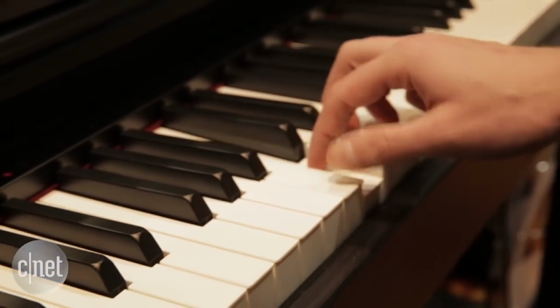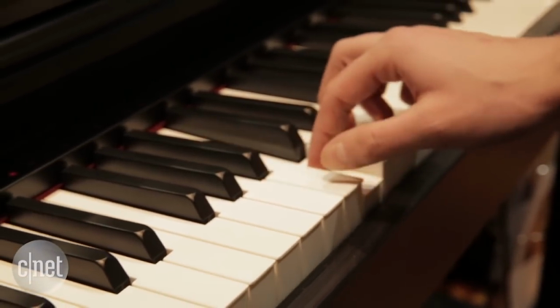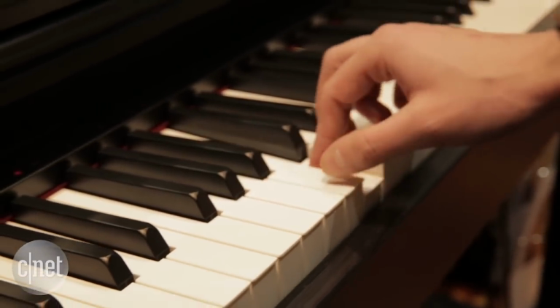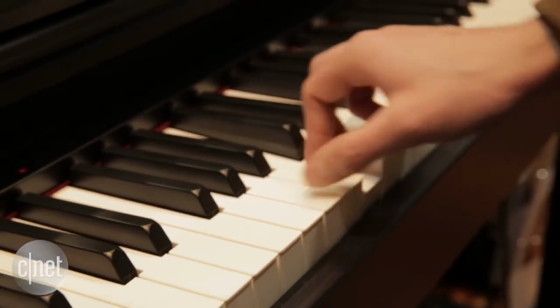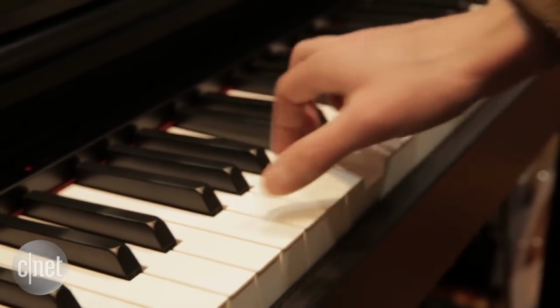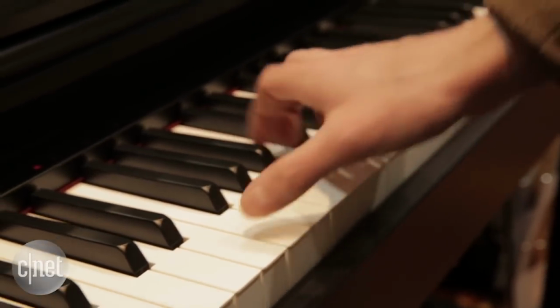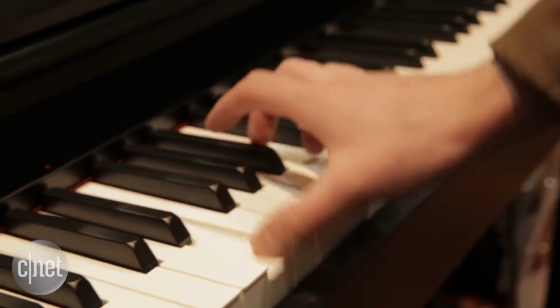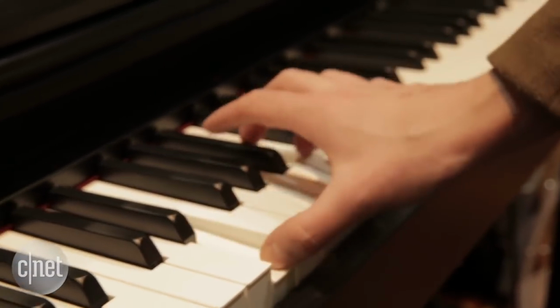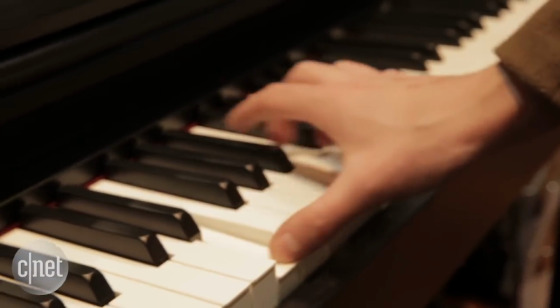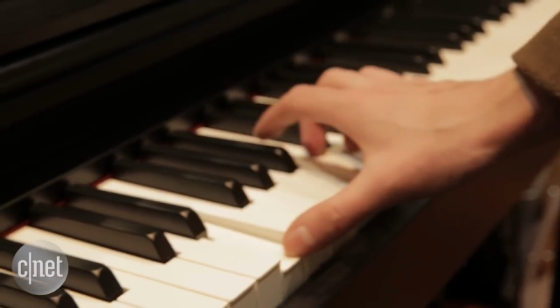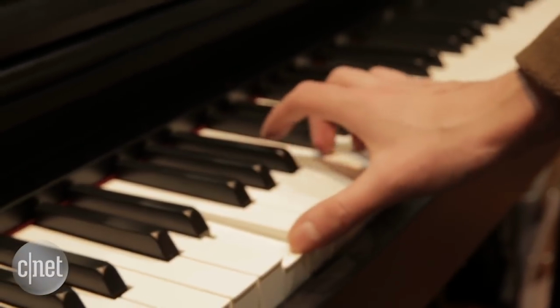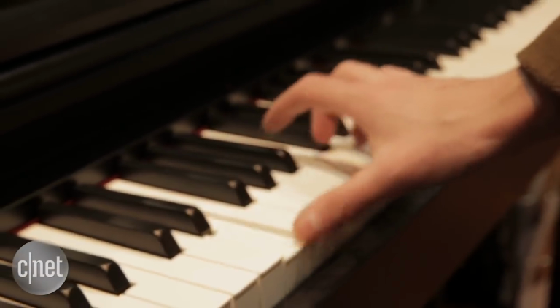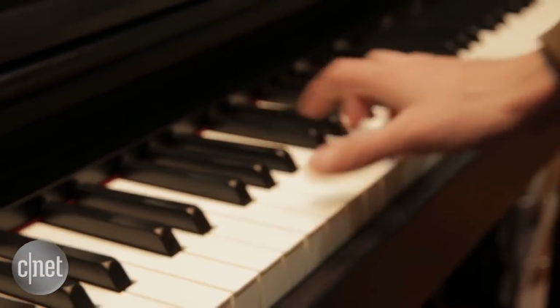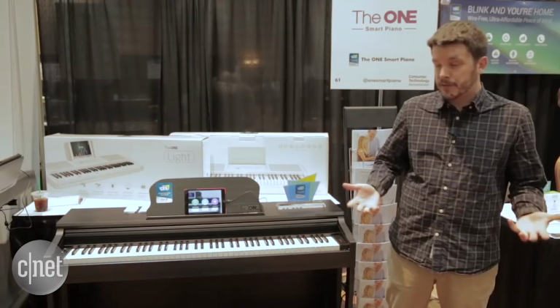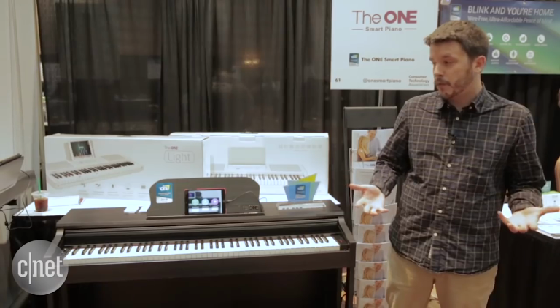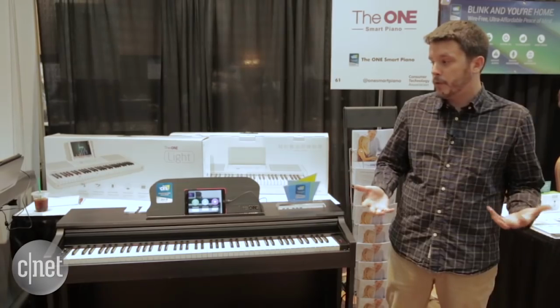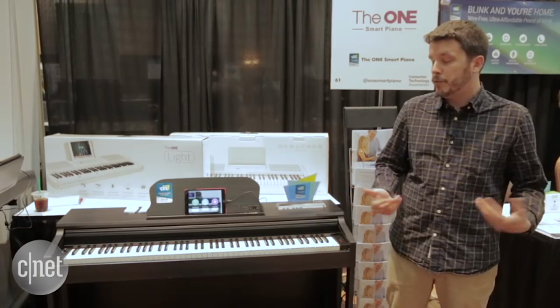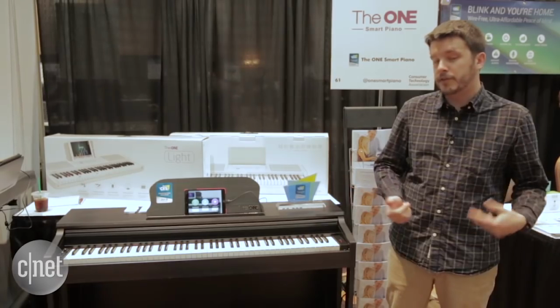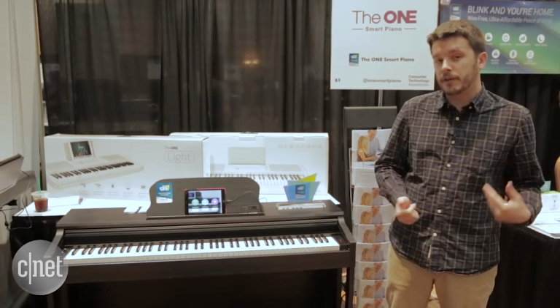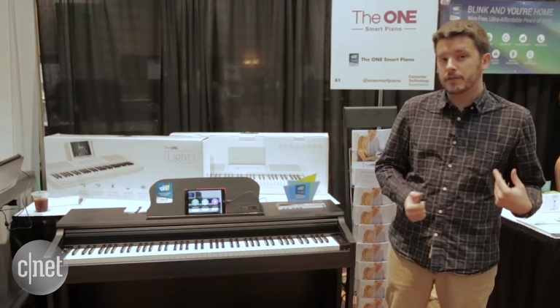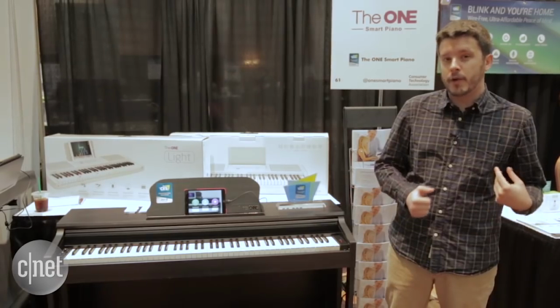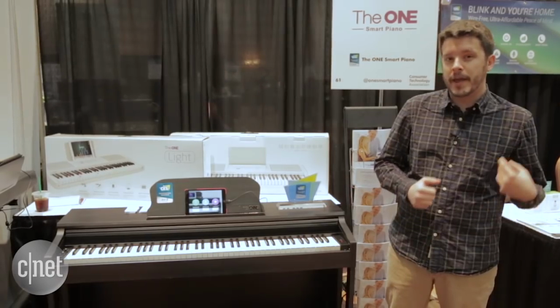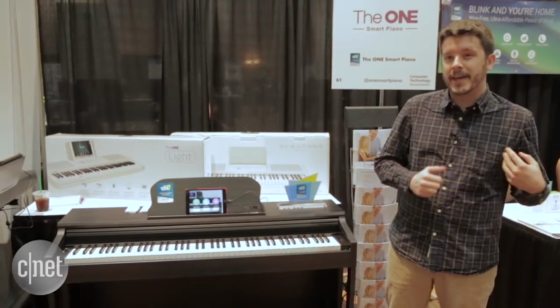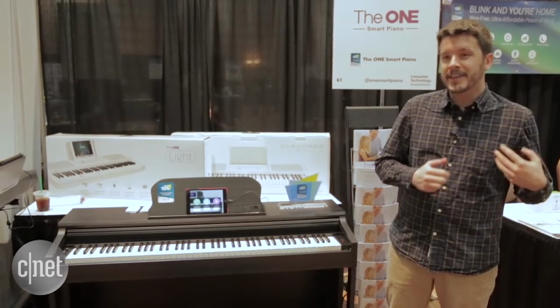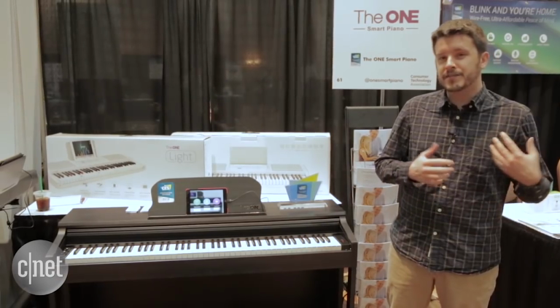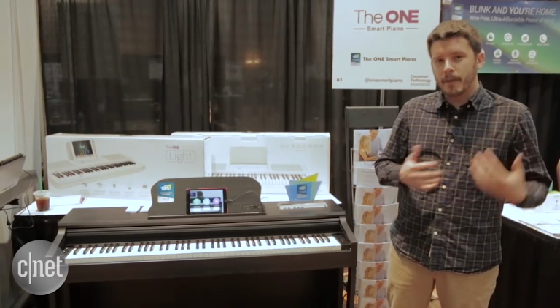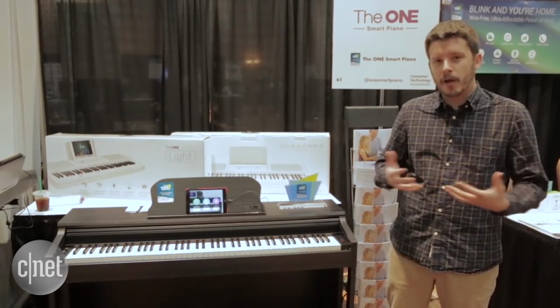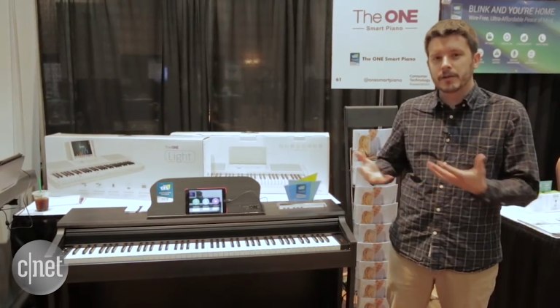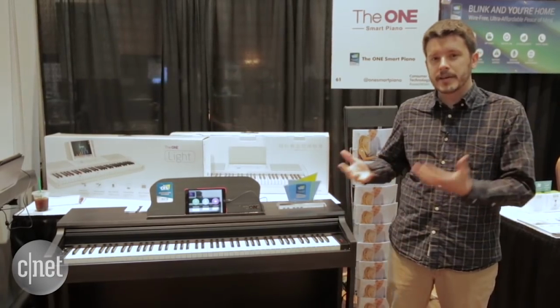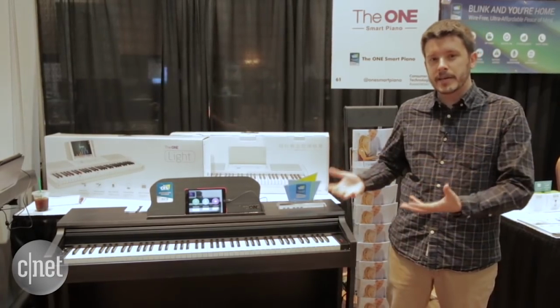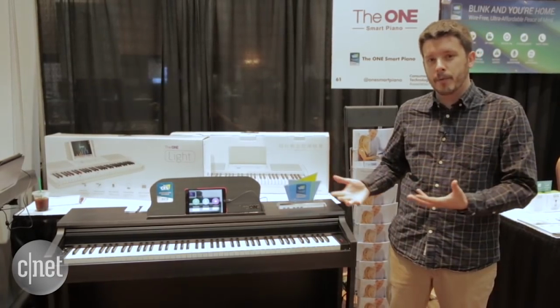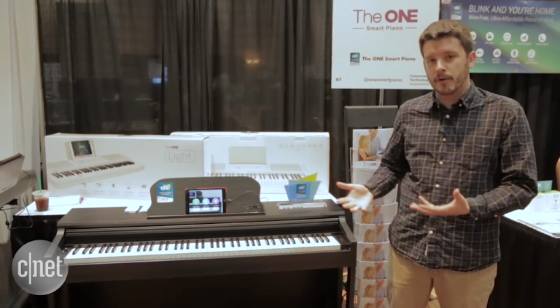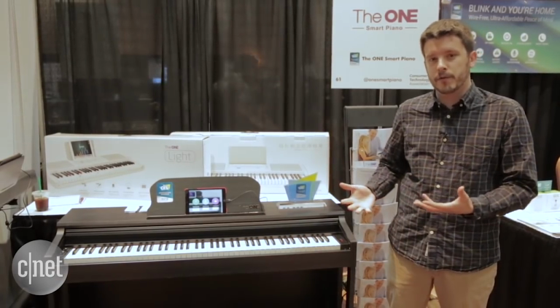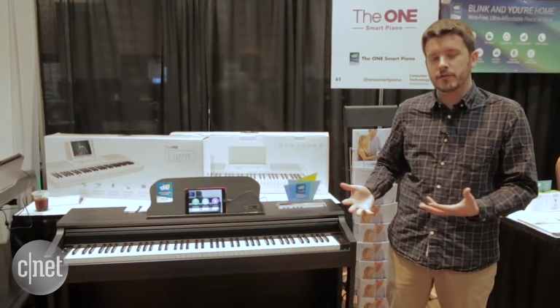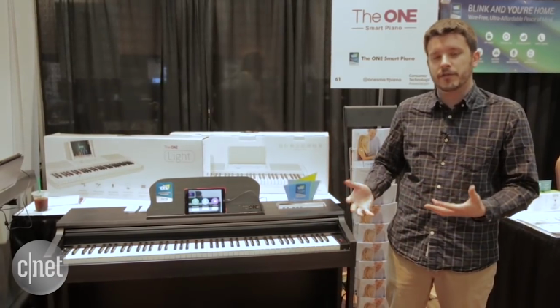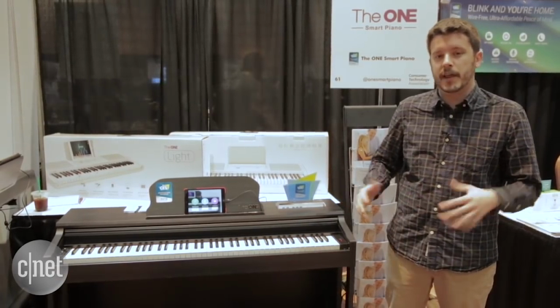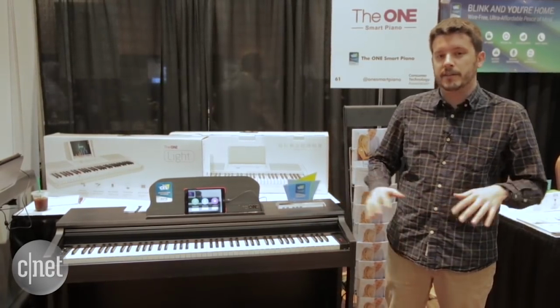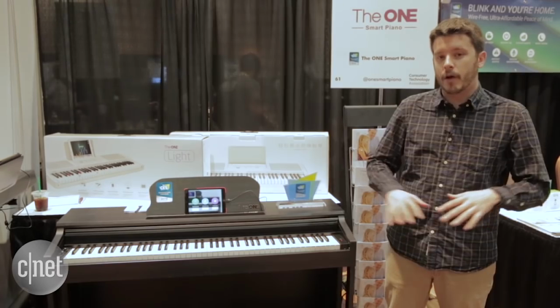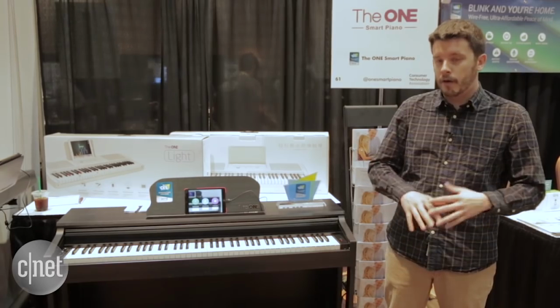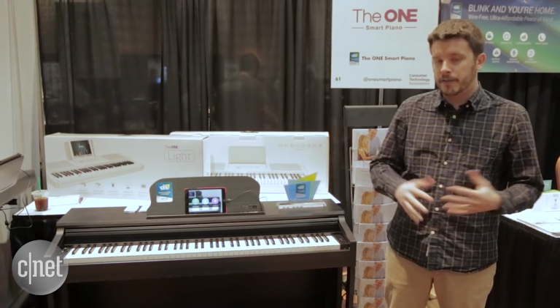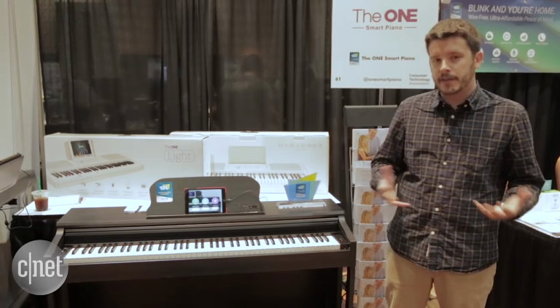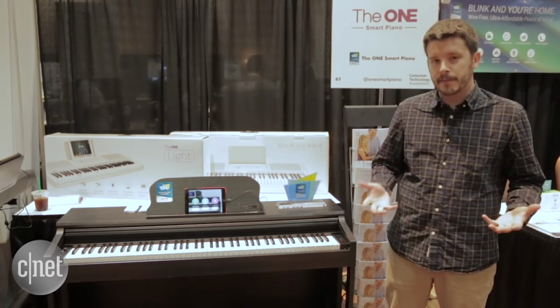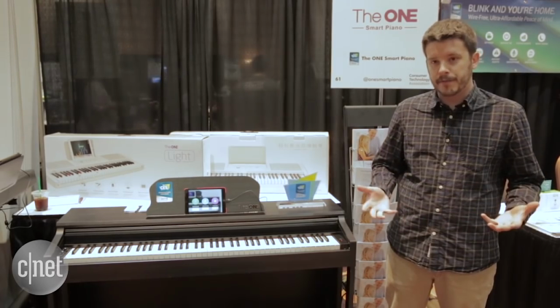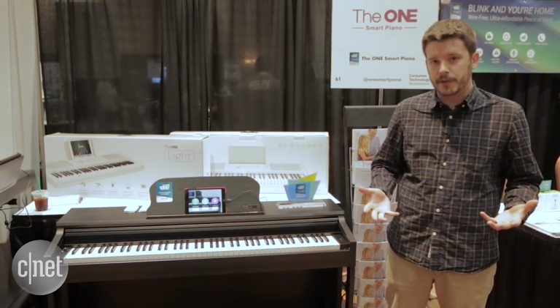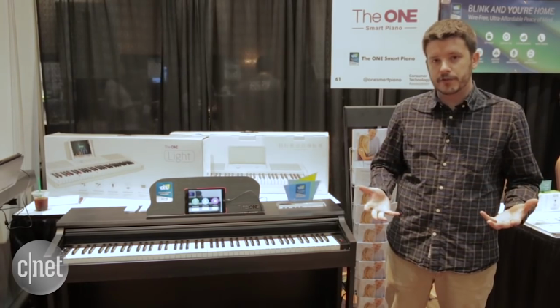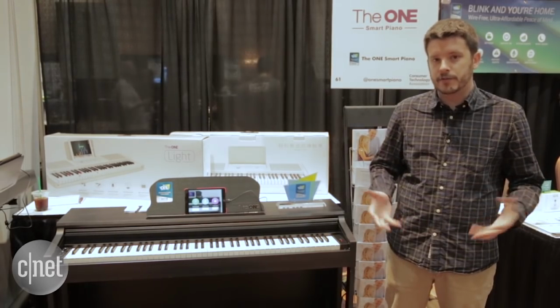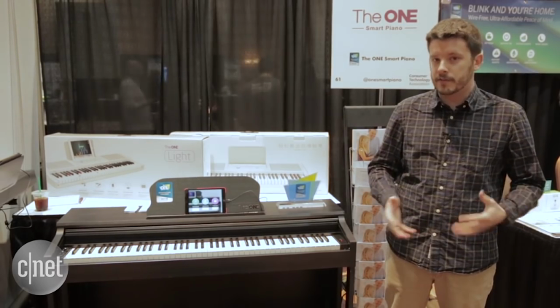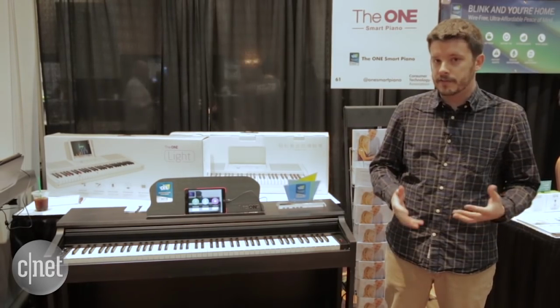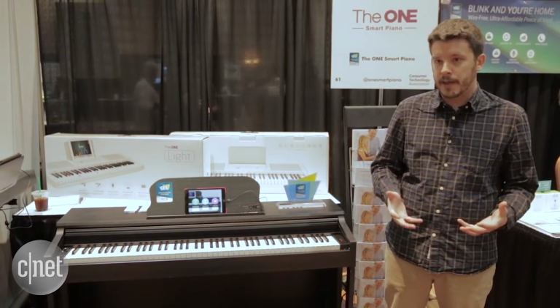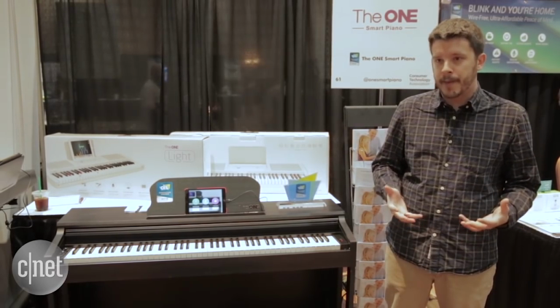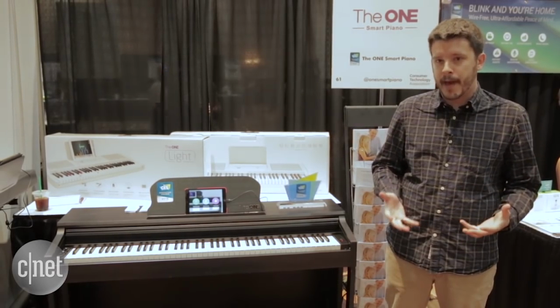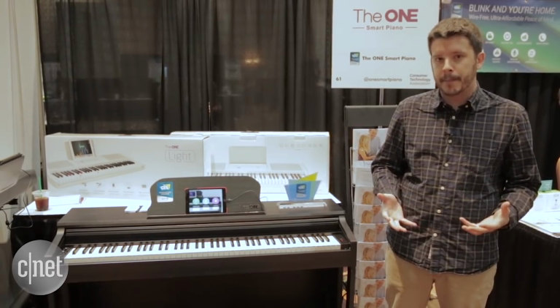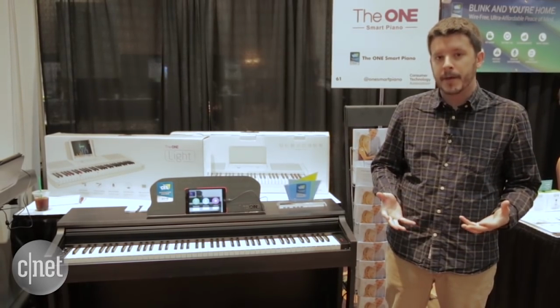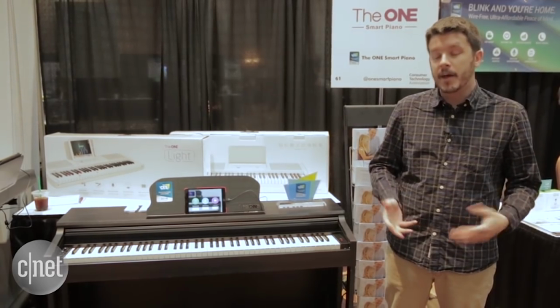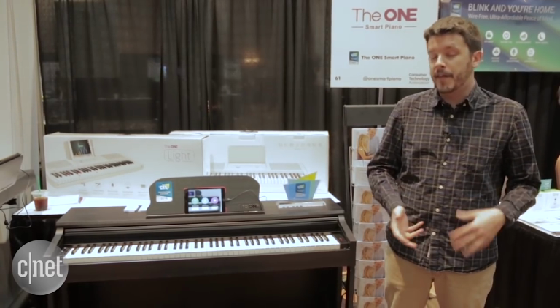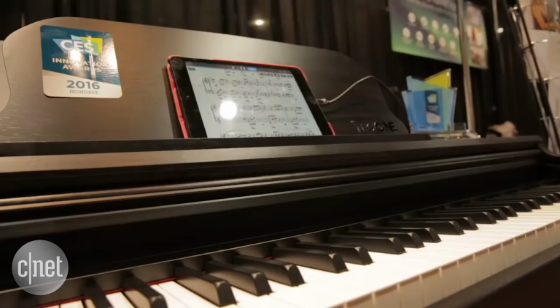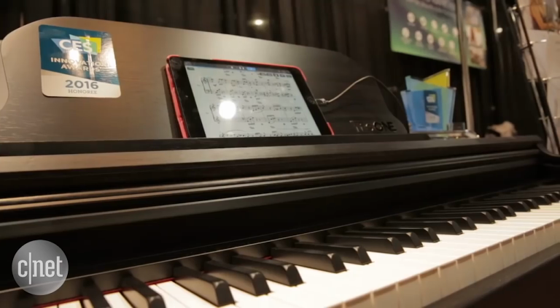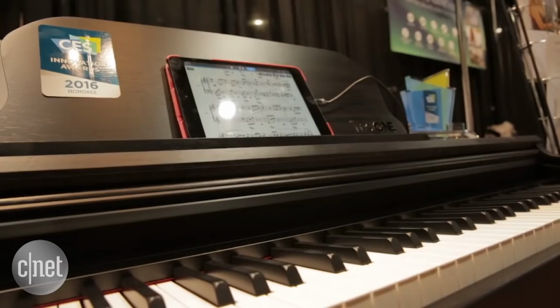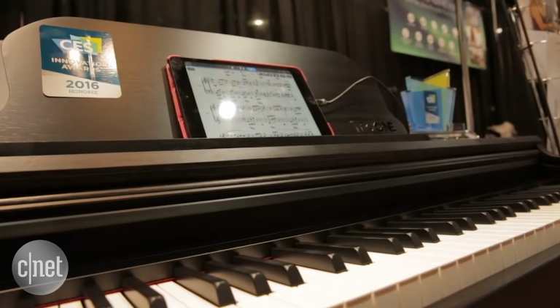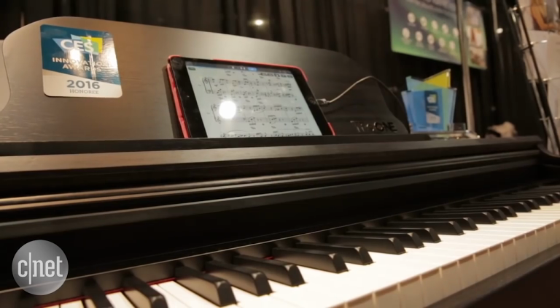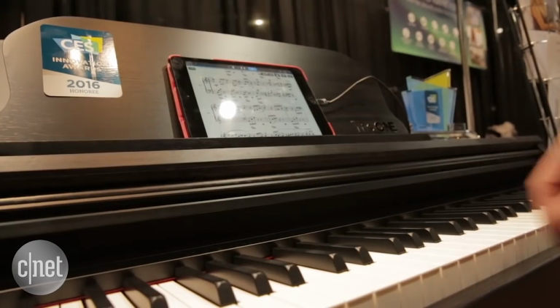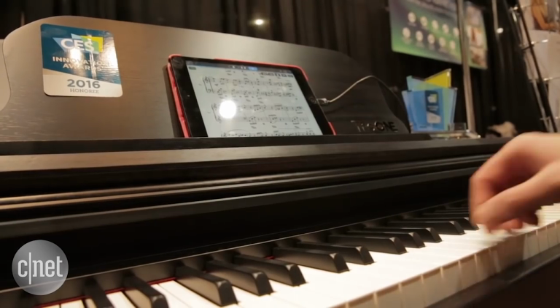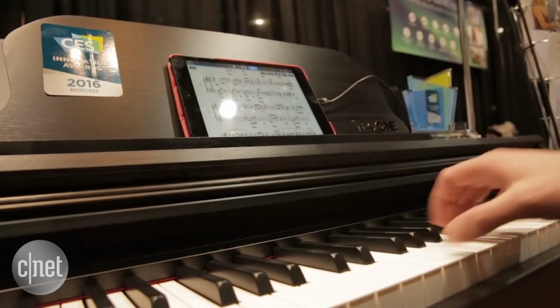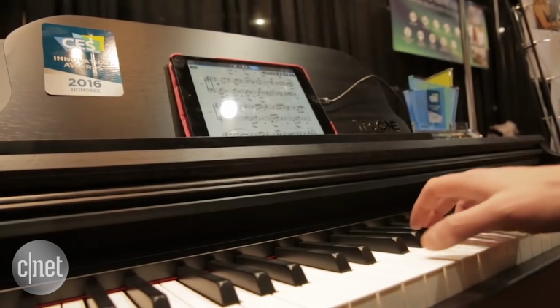If $1,500 is a little too much for you, there's also a smaller keyboard version that has all the same features, the same app, and that sells for $300.